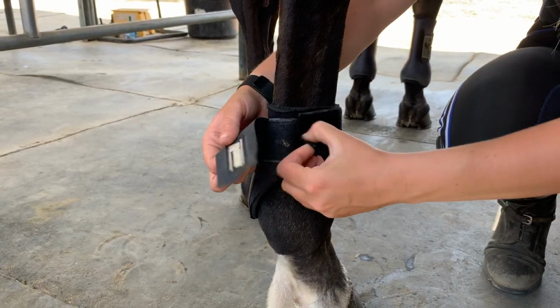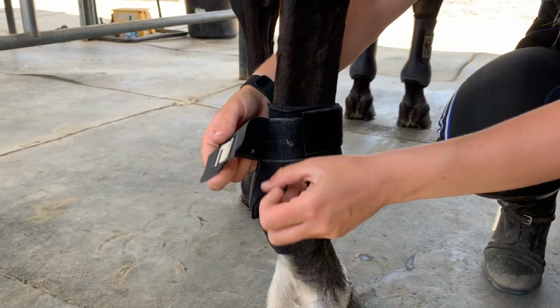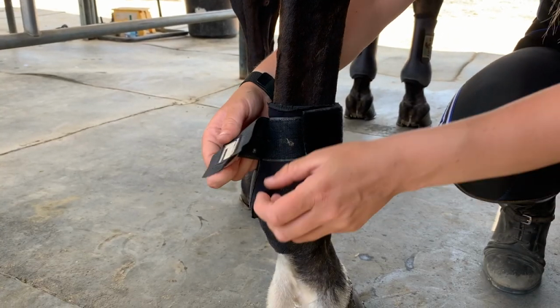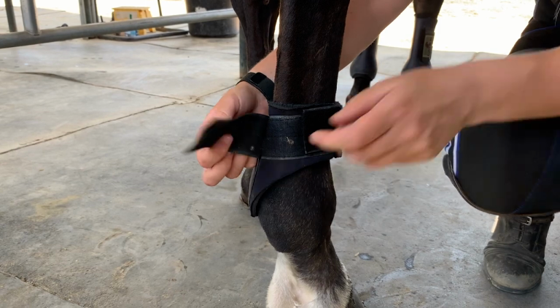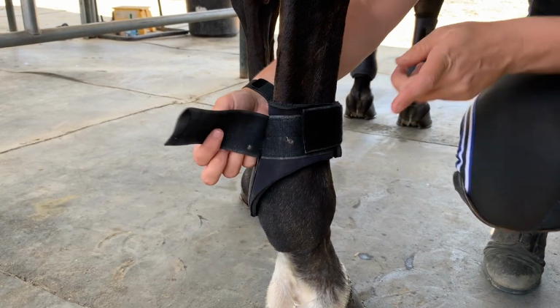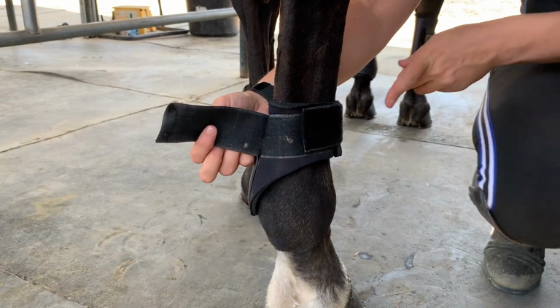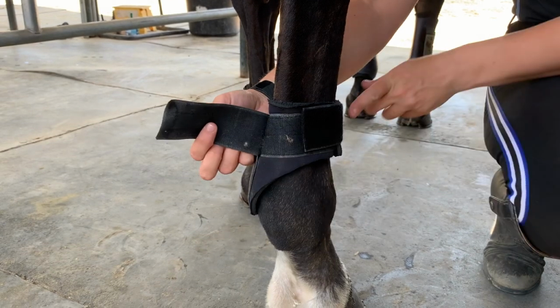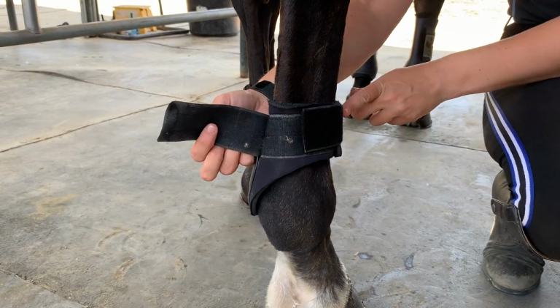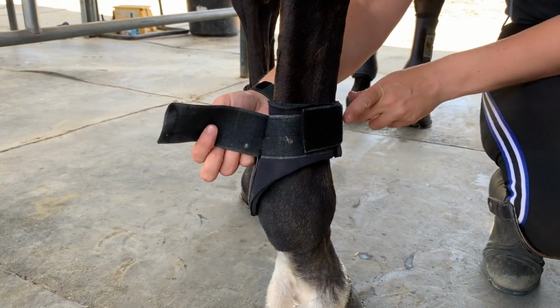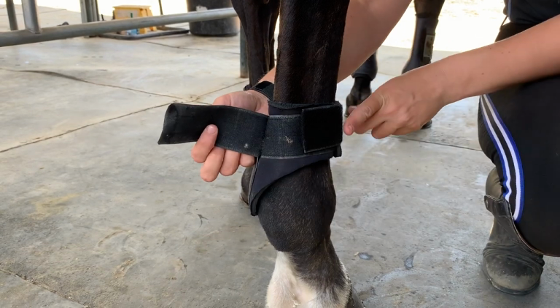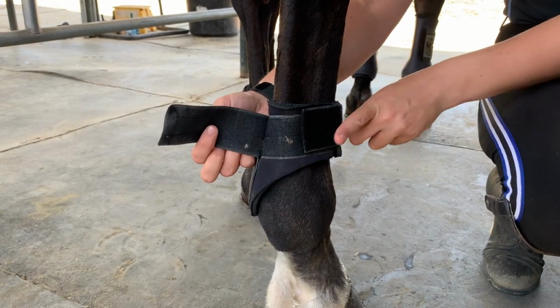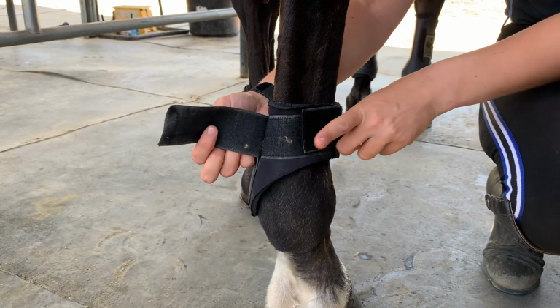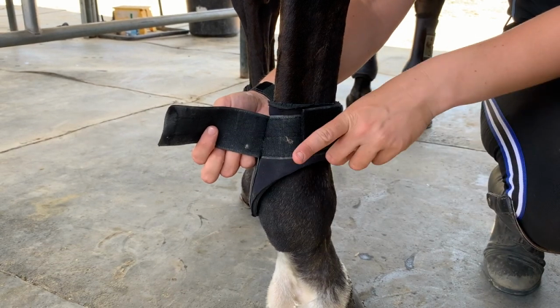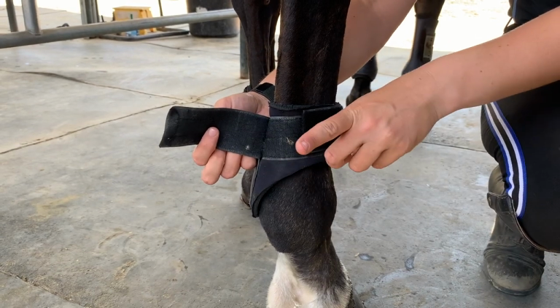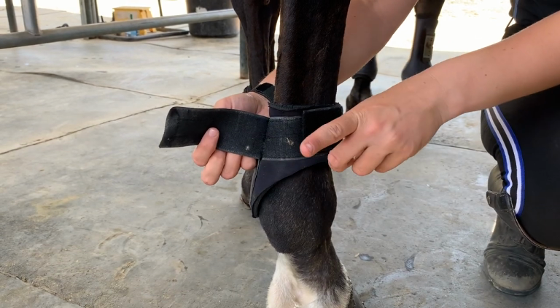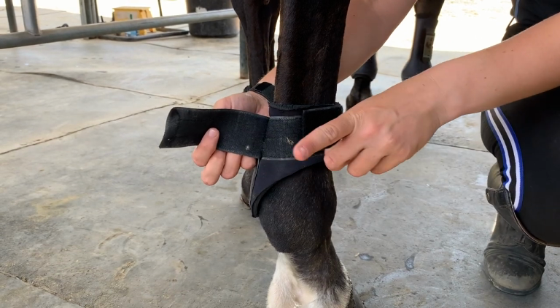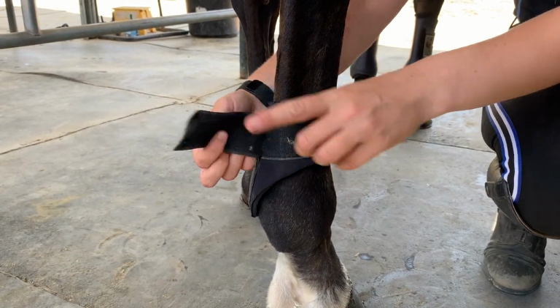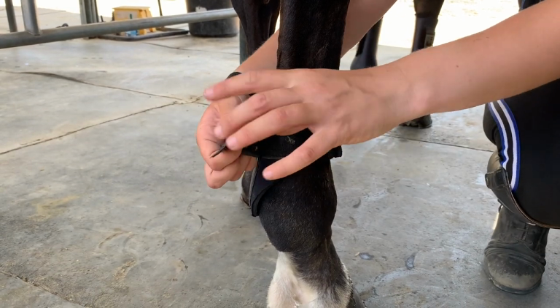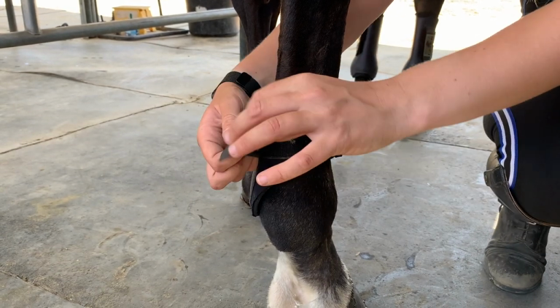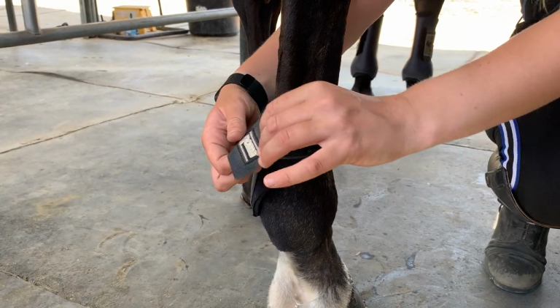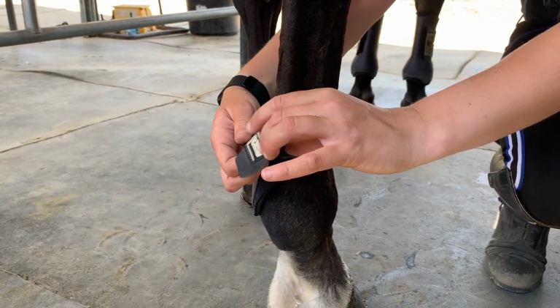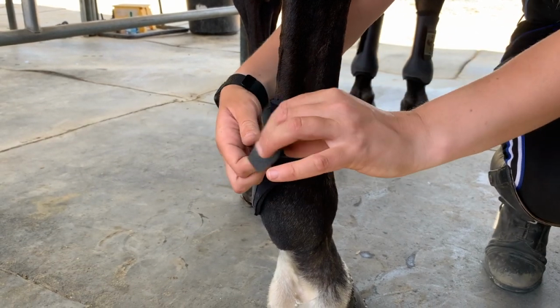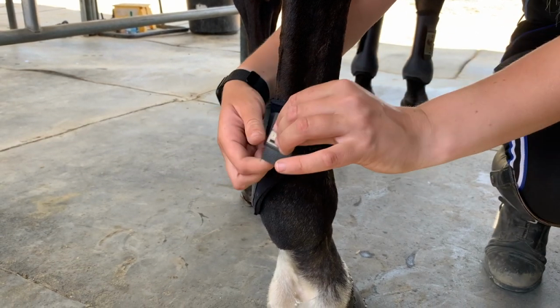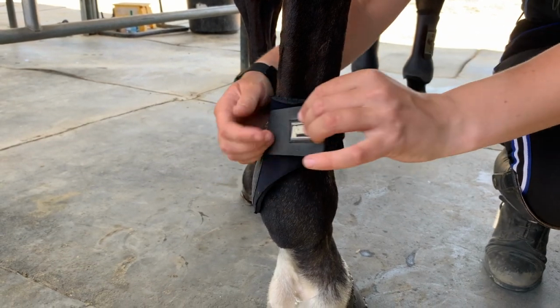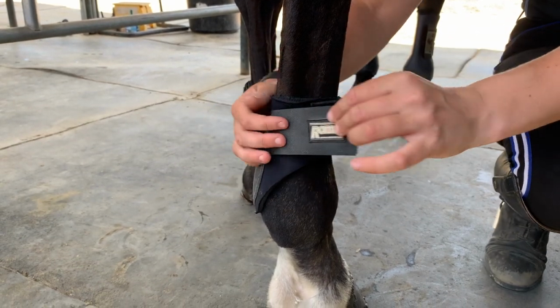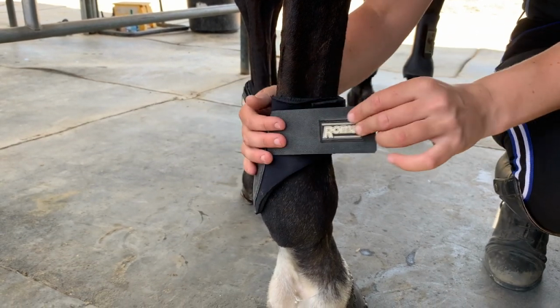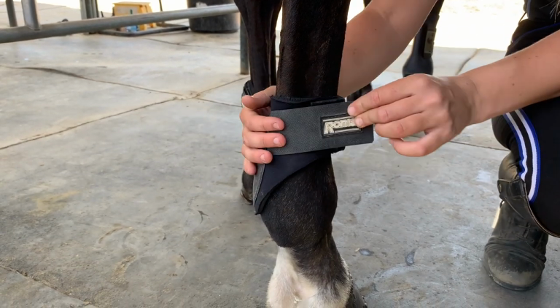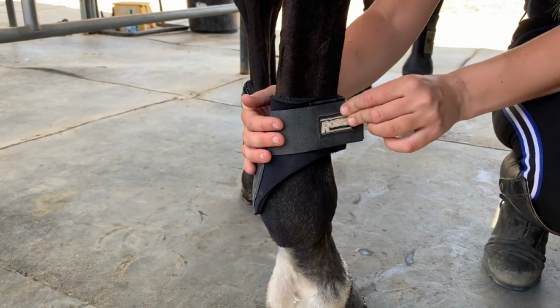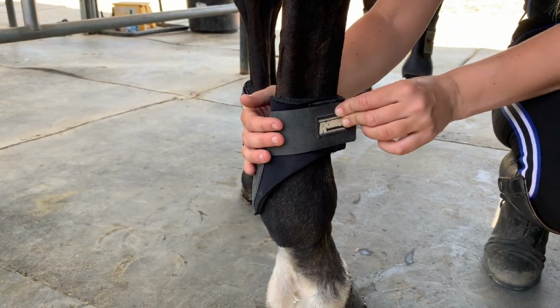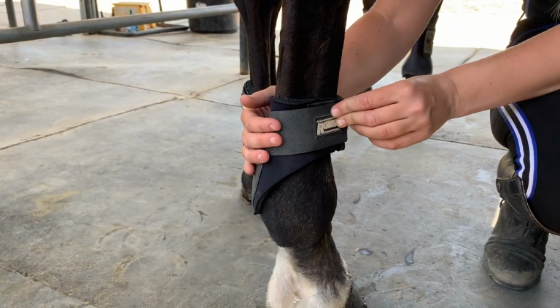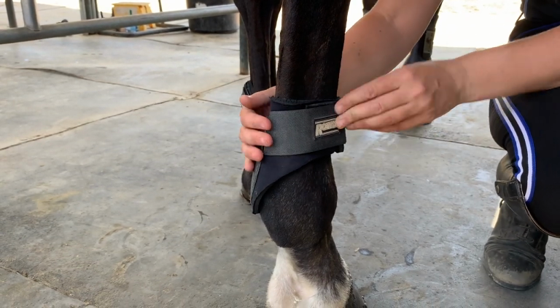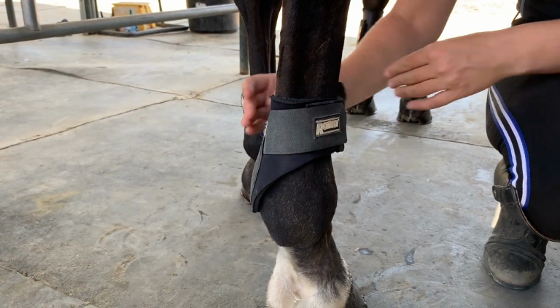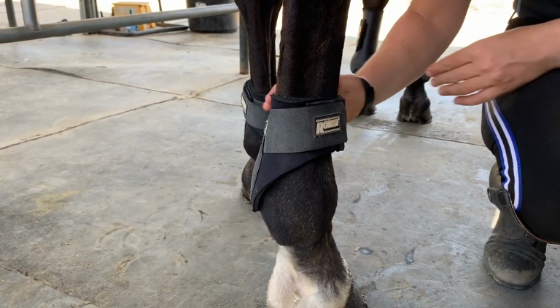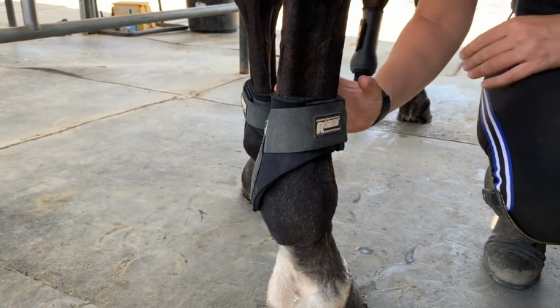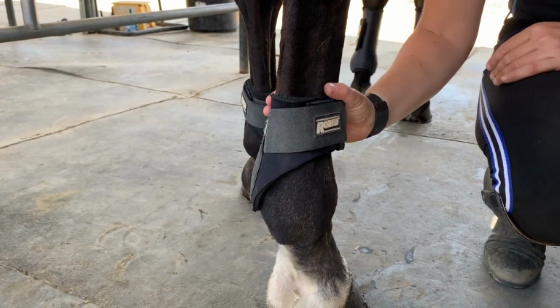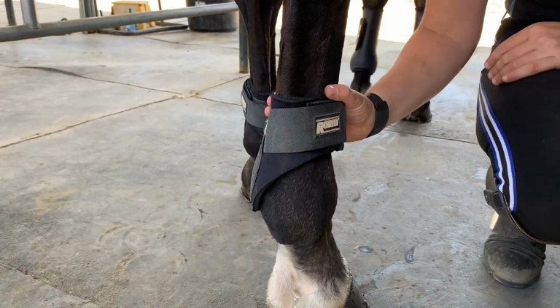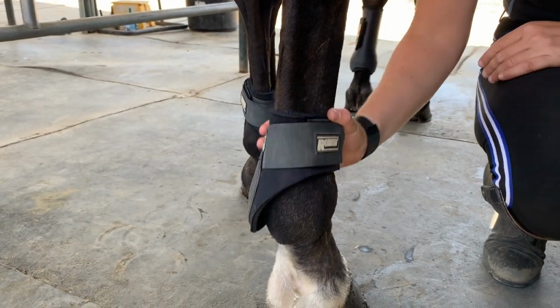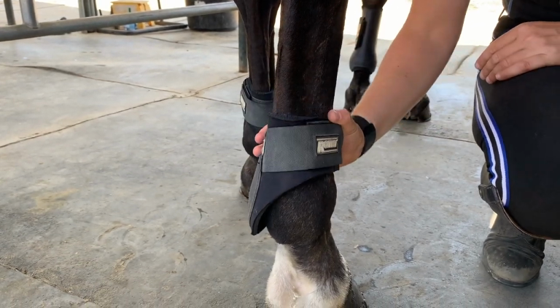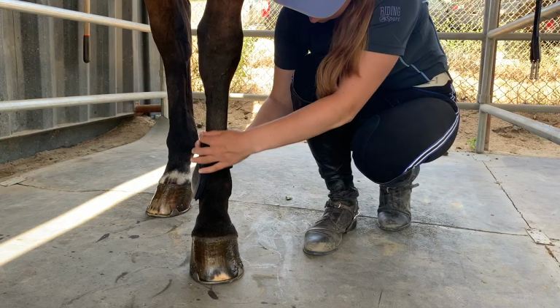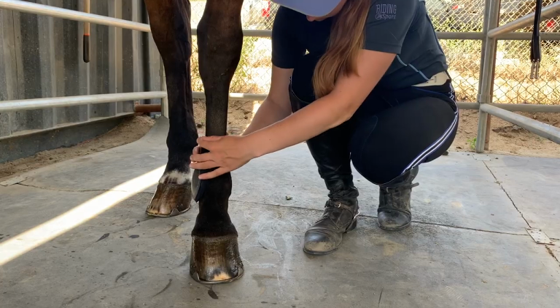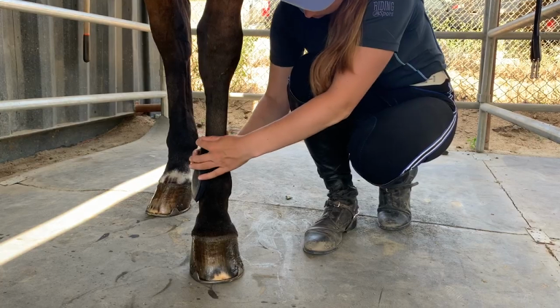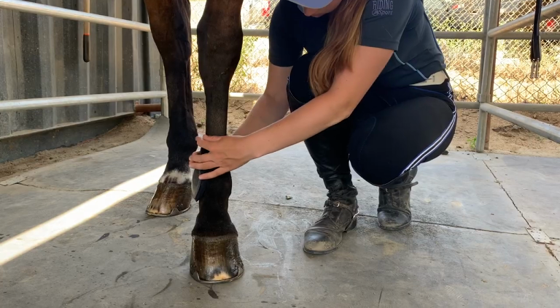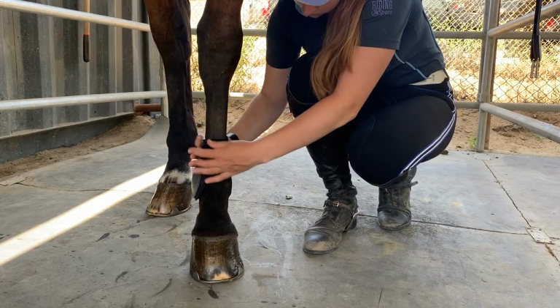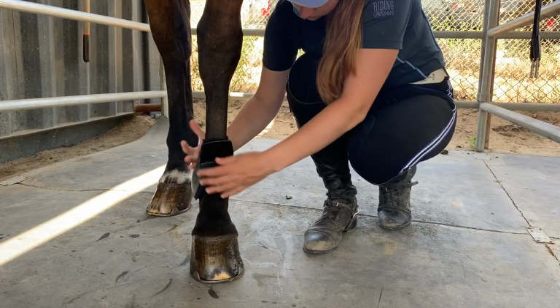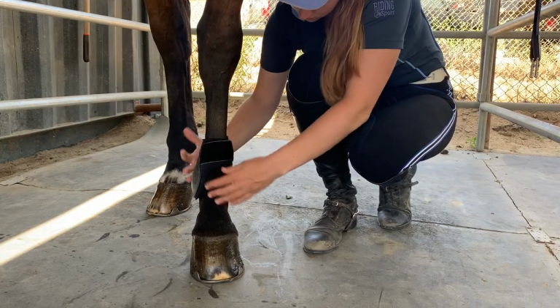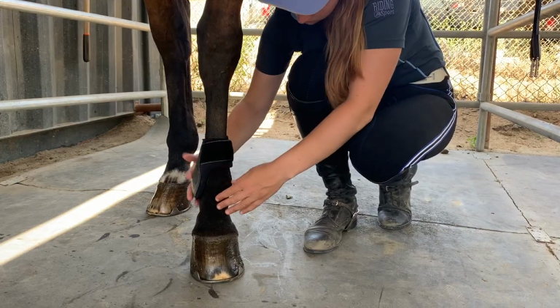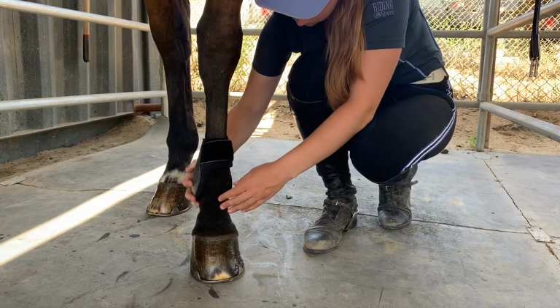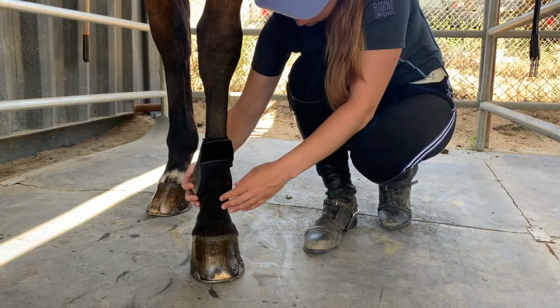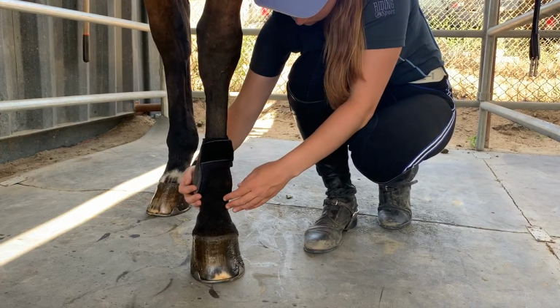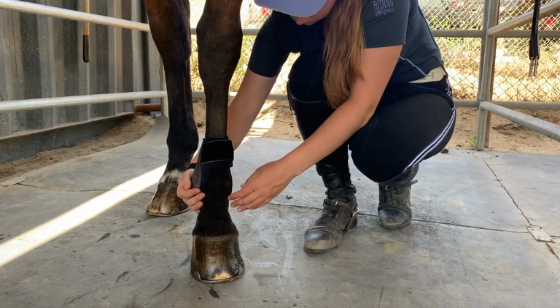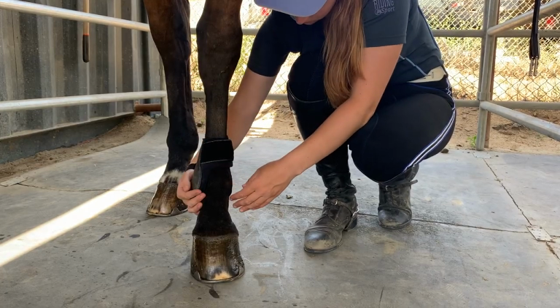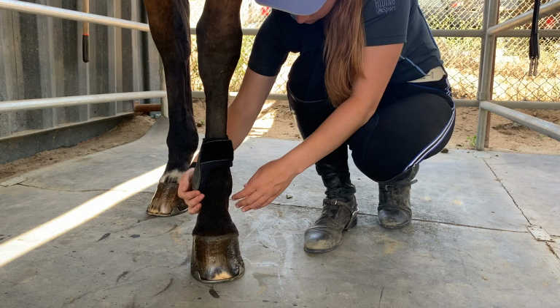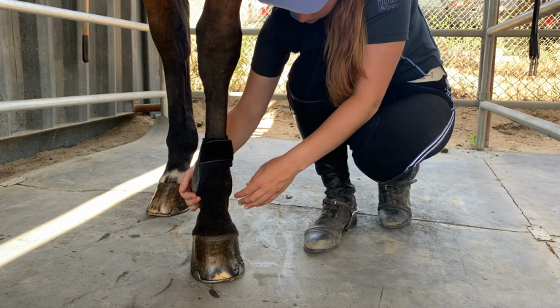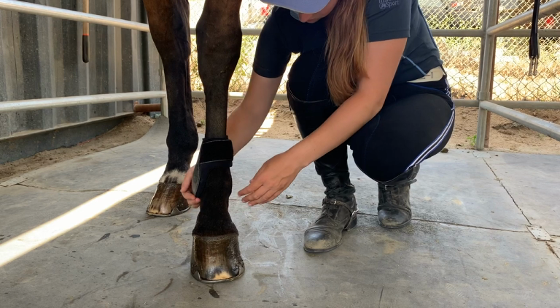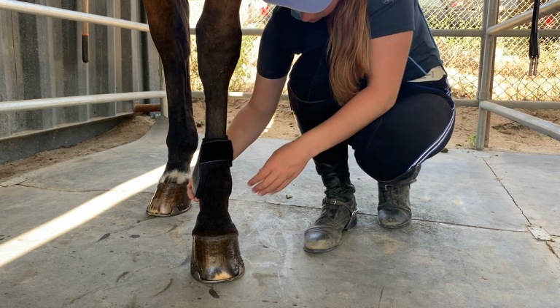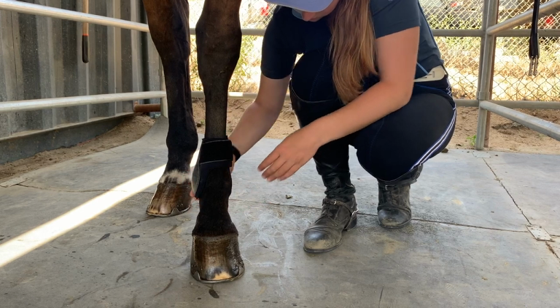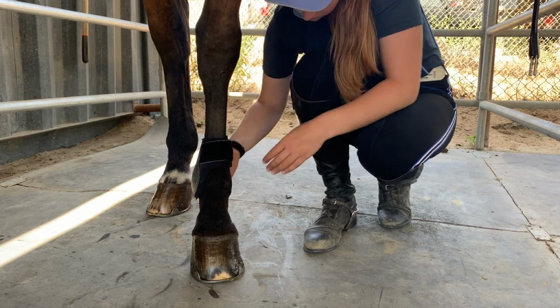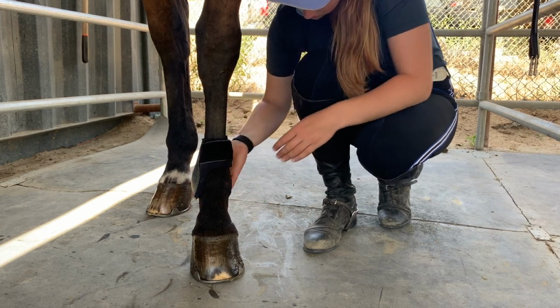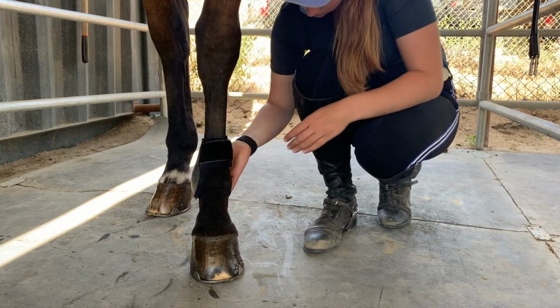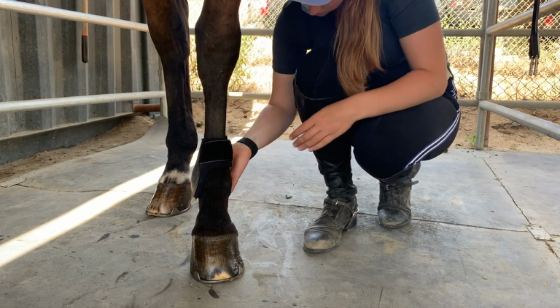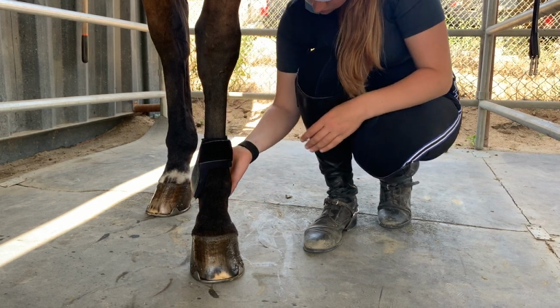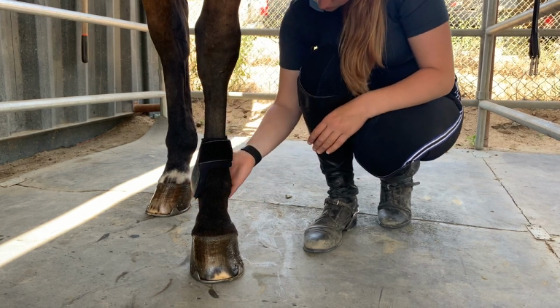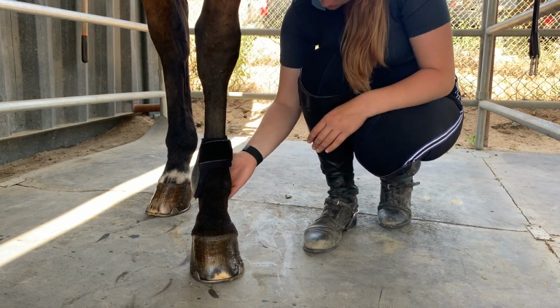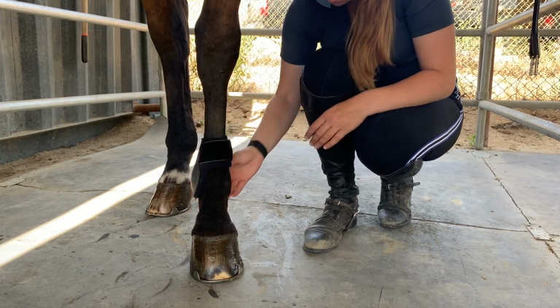Make sure you do both the under and over Velcro to secure the boot. Then pull the boot down into place — it should sit just around the fetlock.